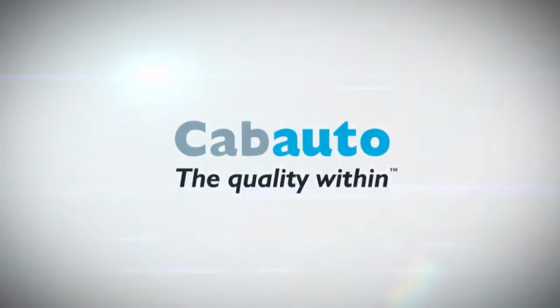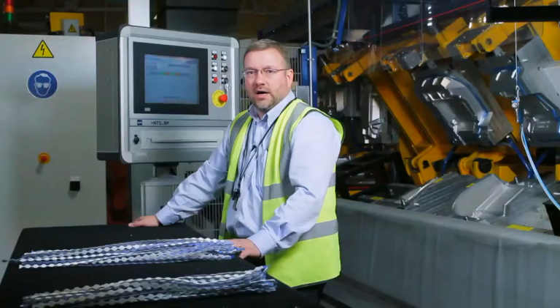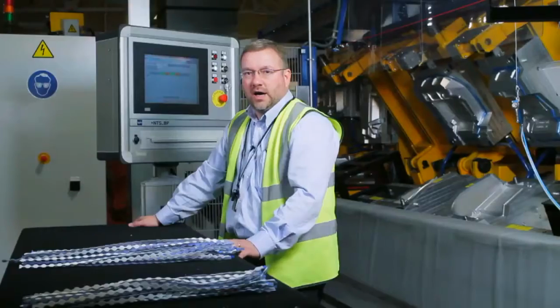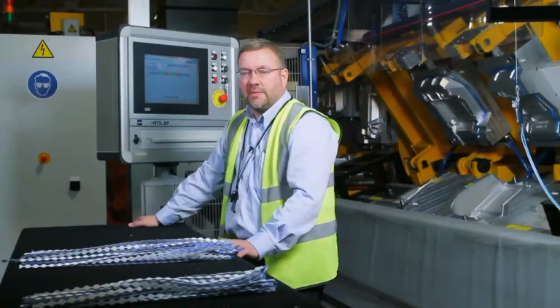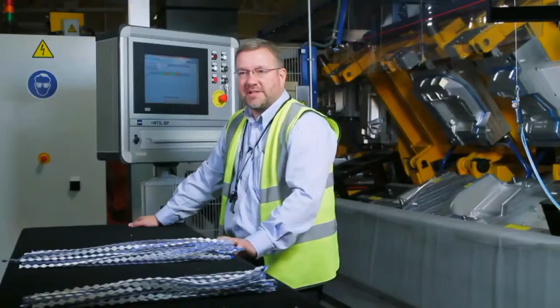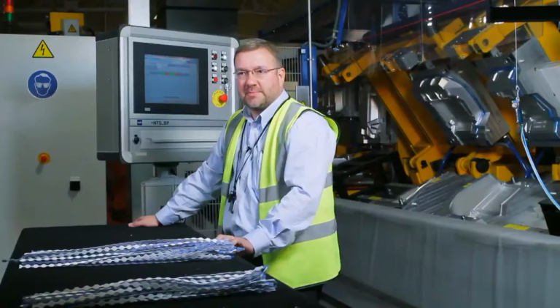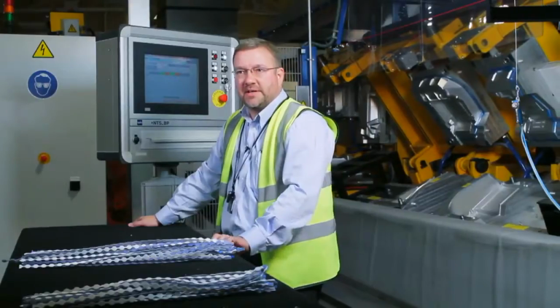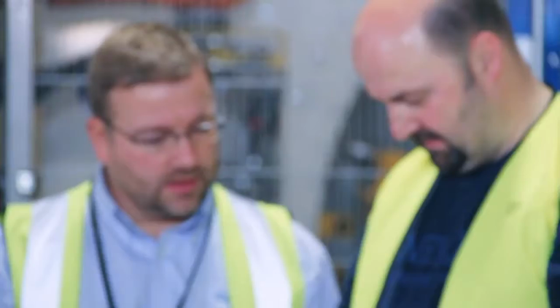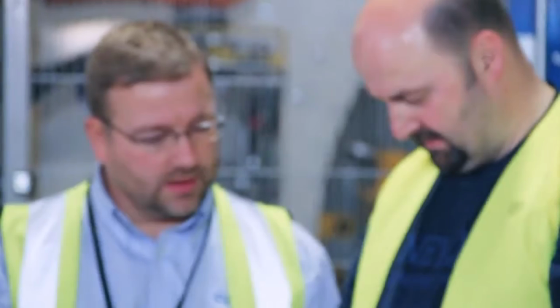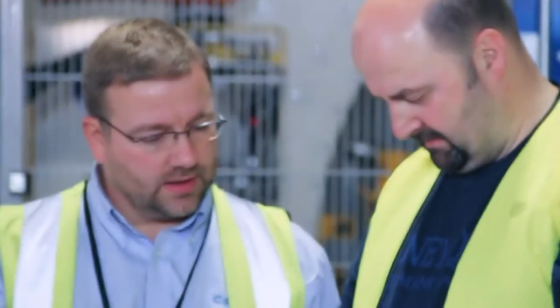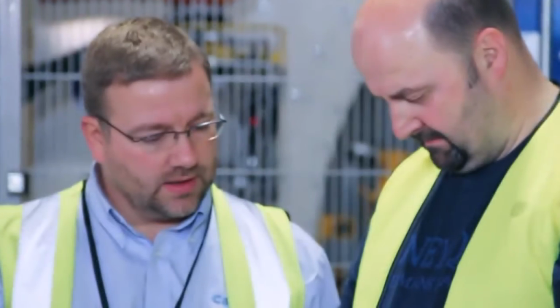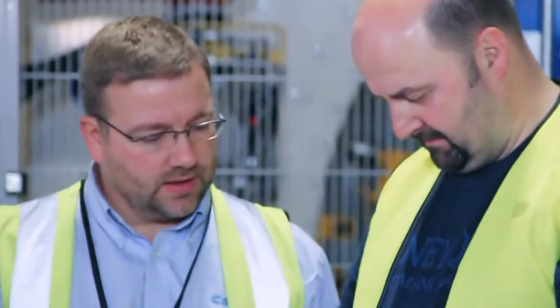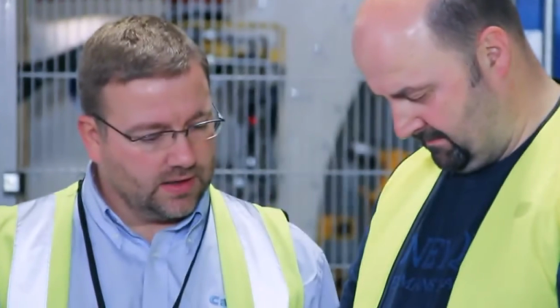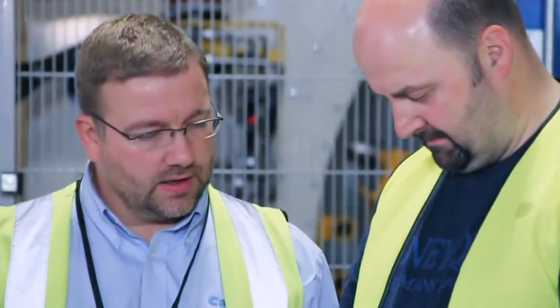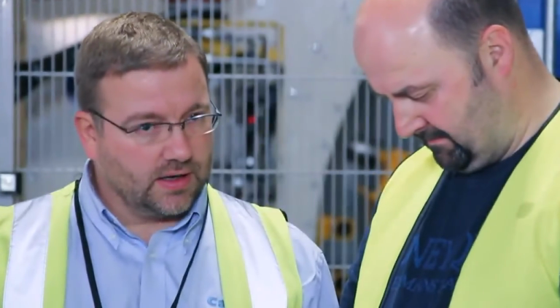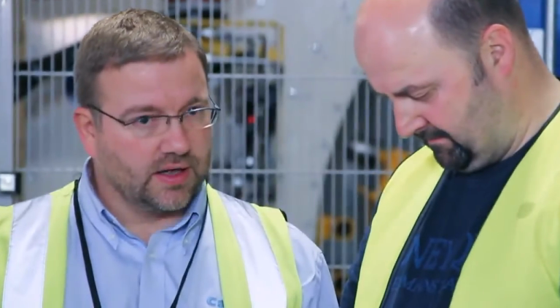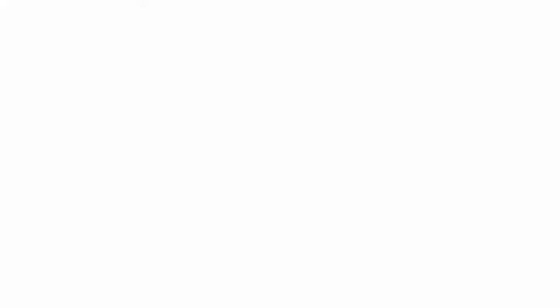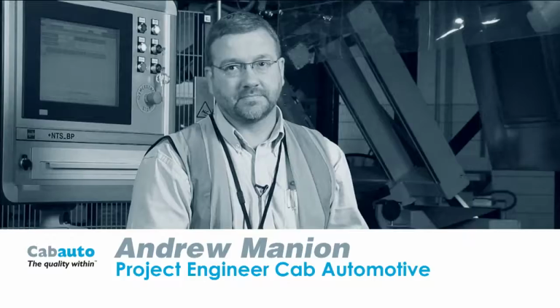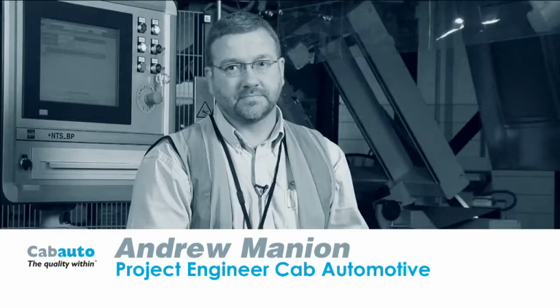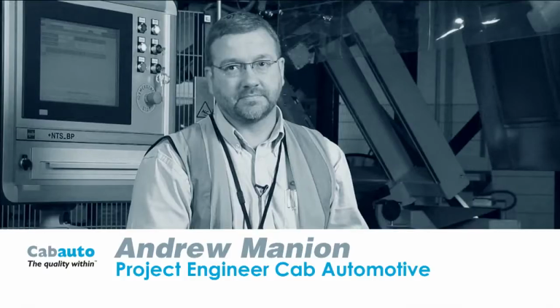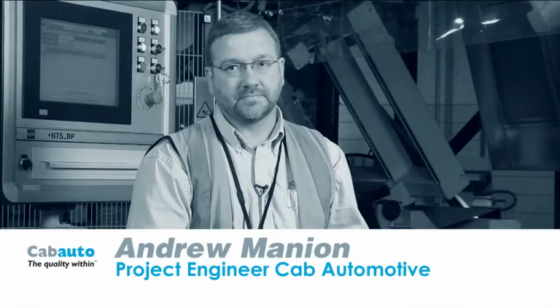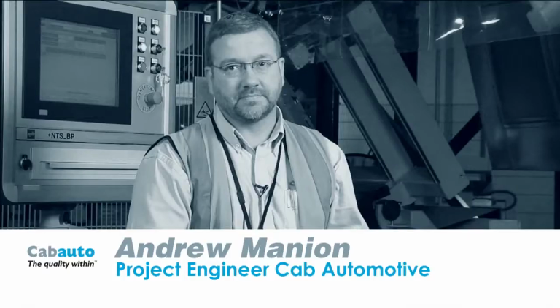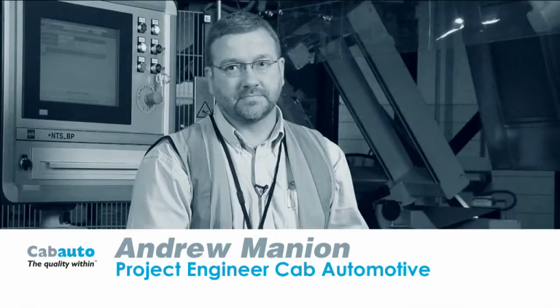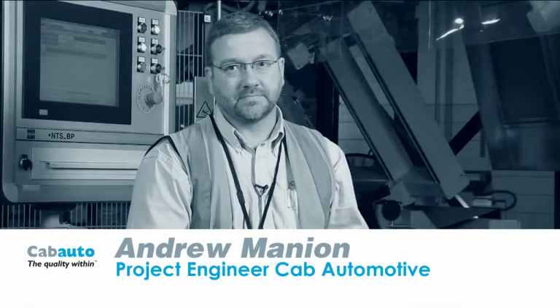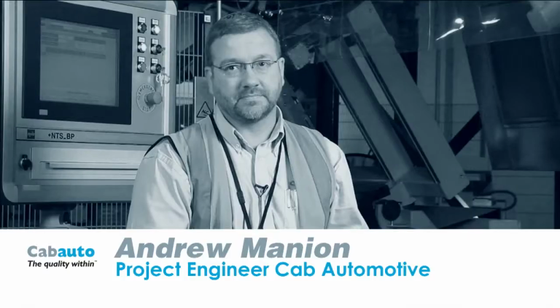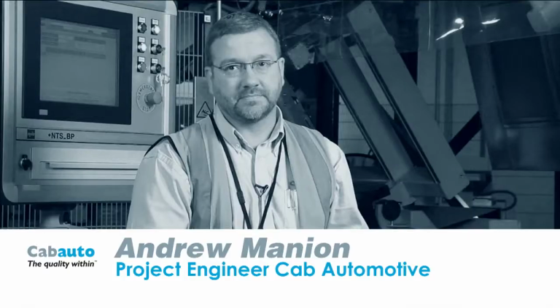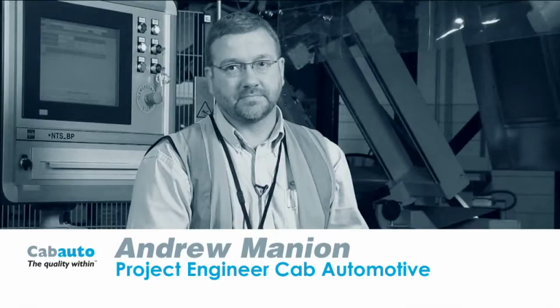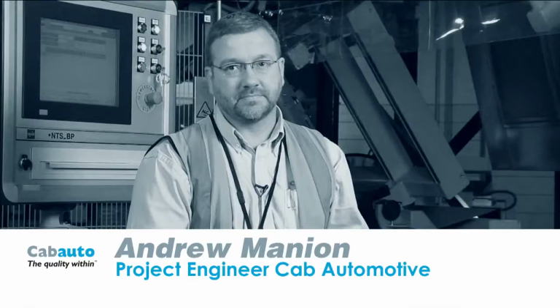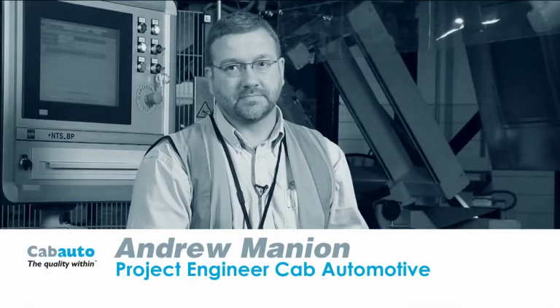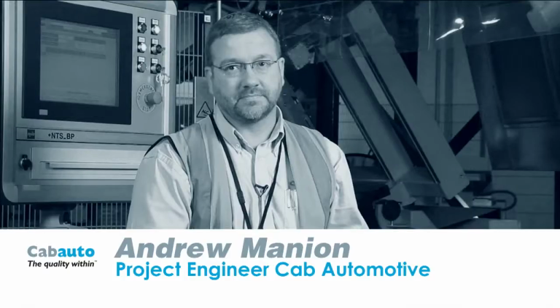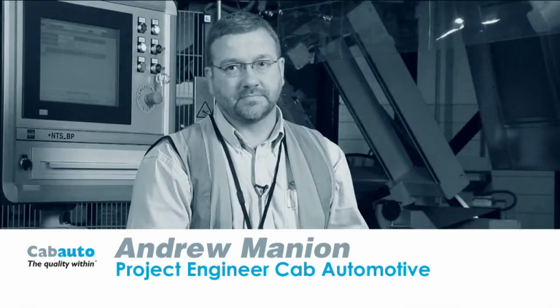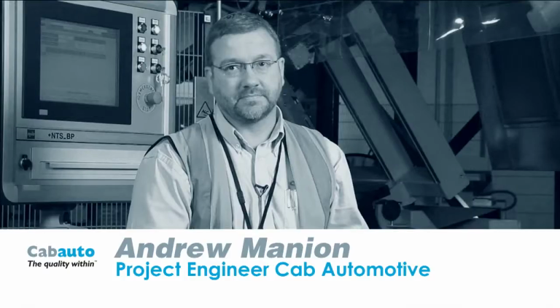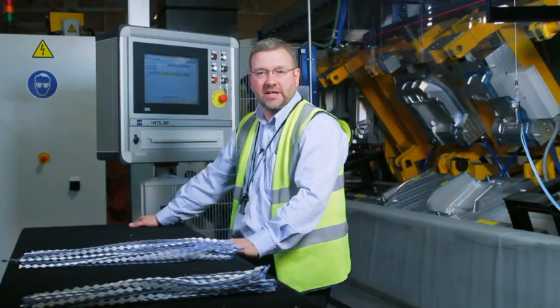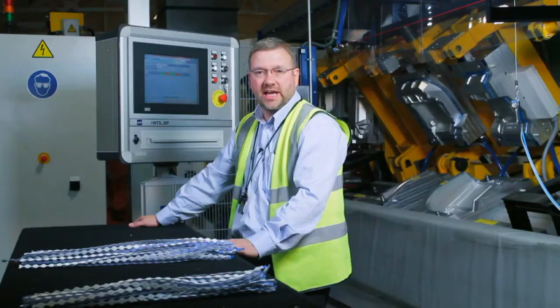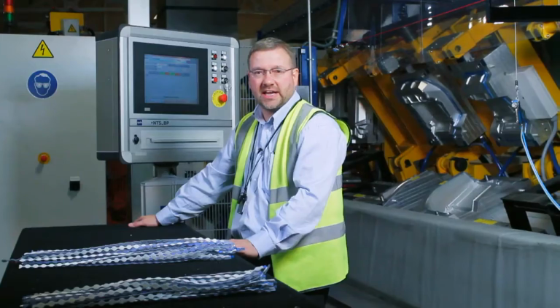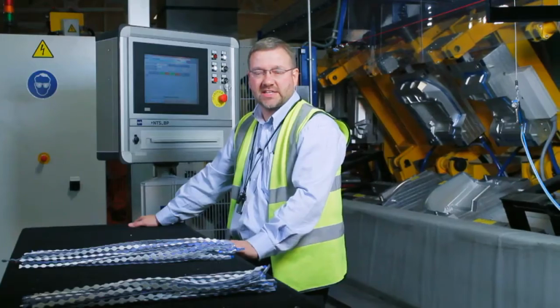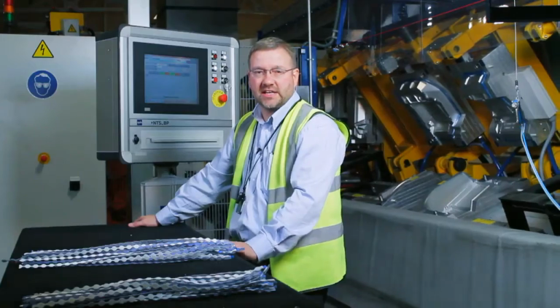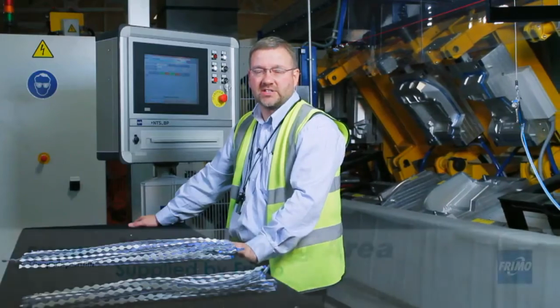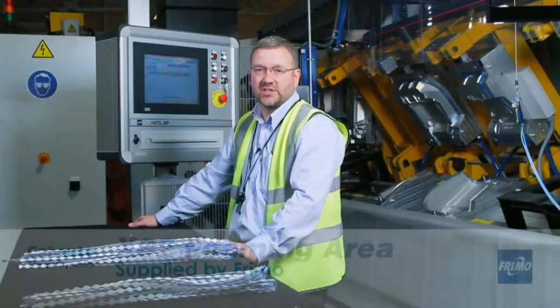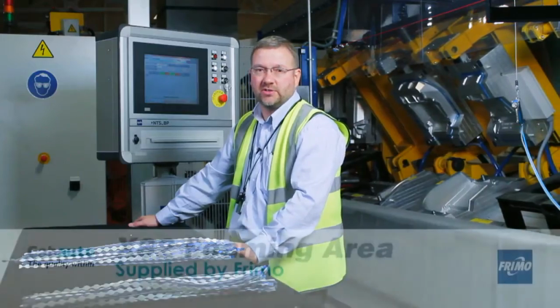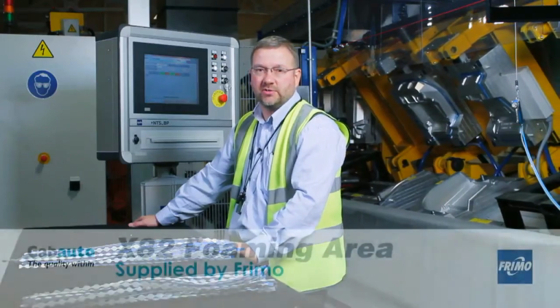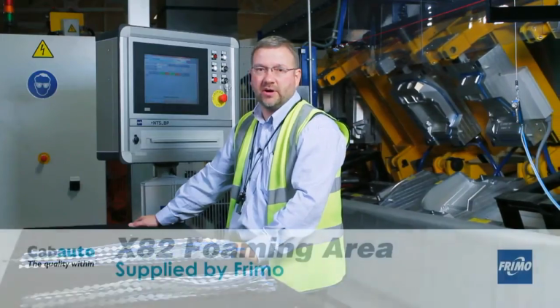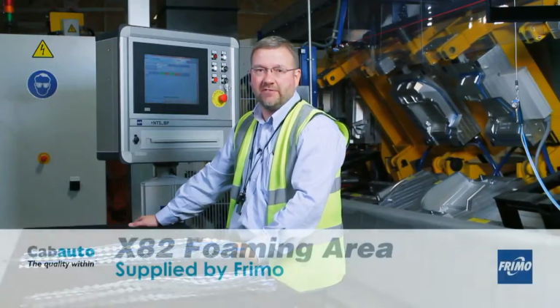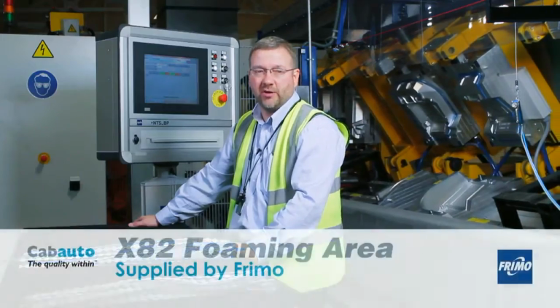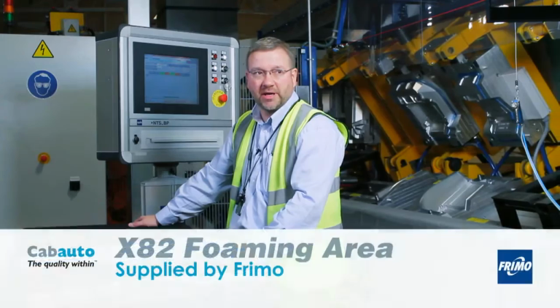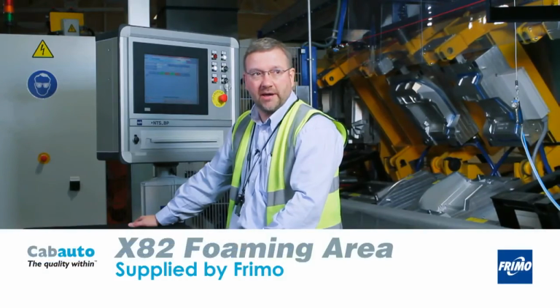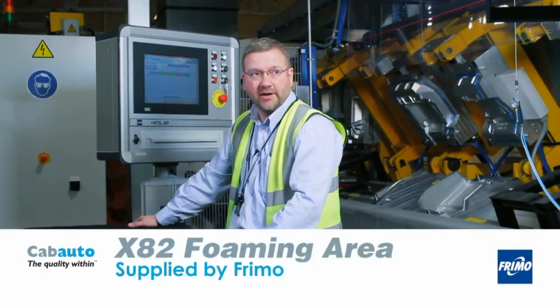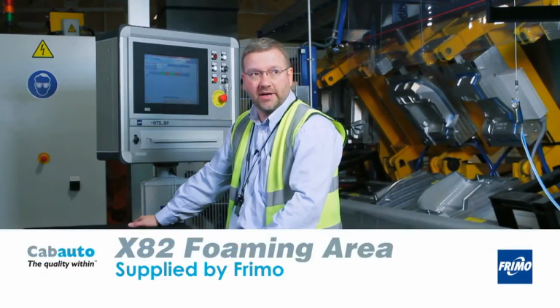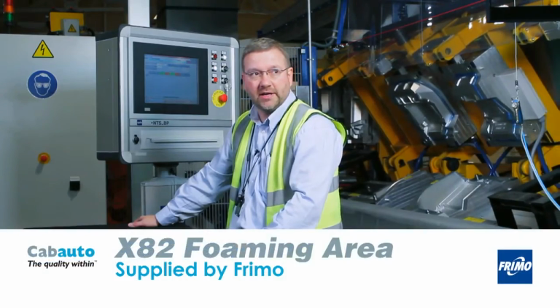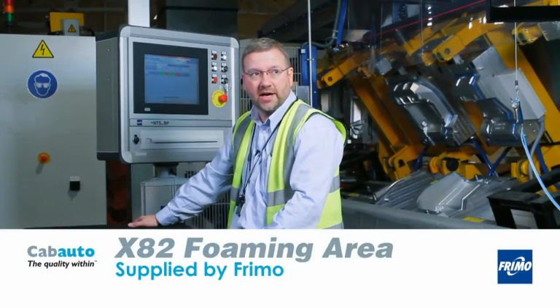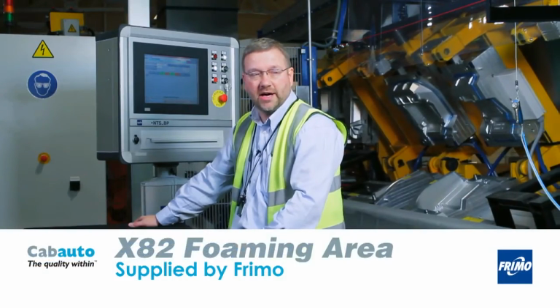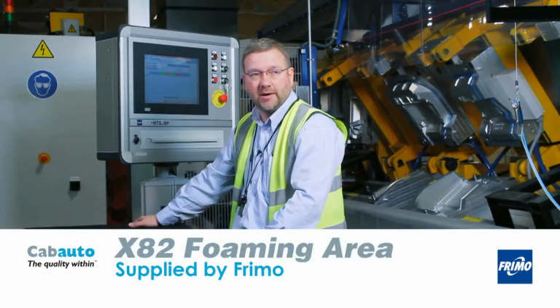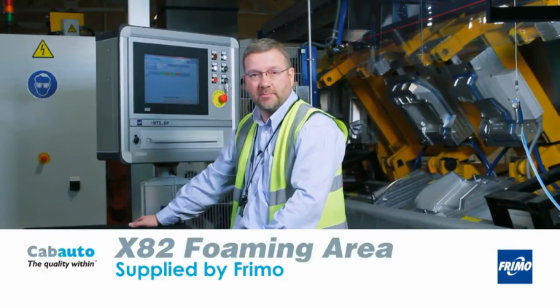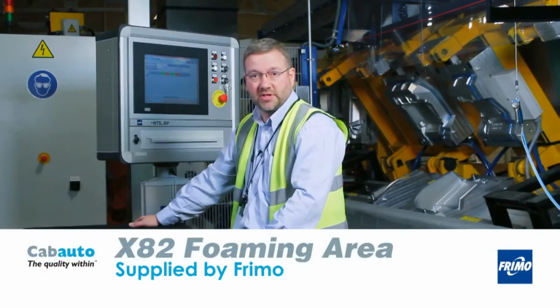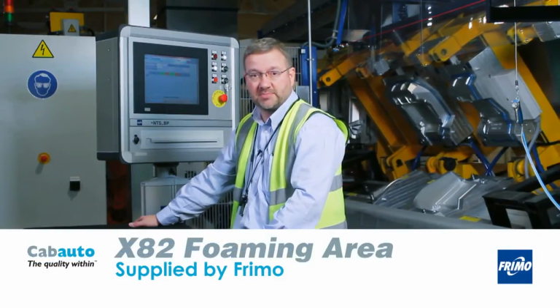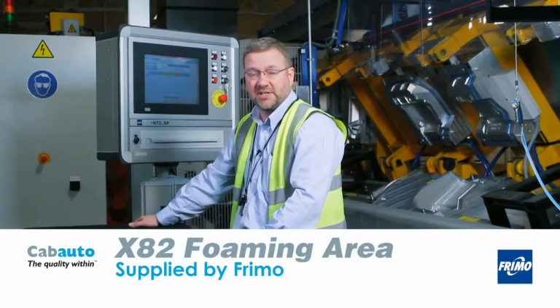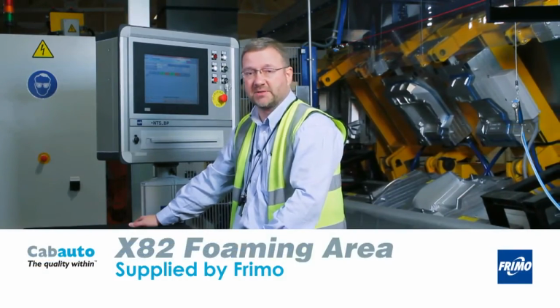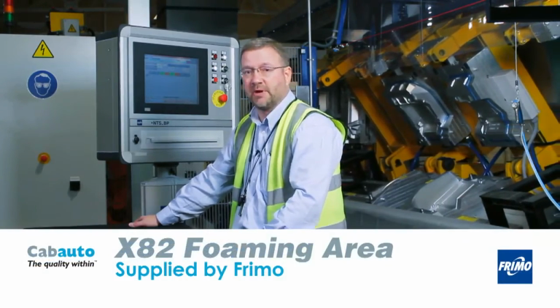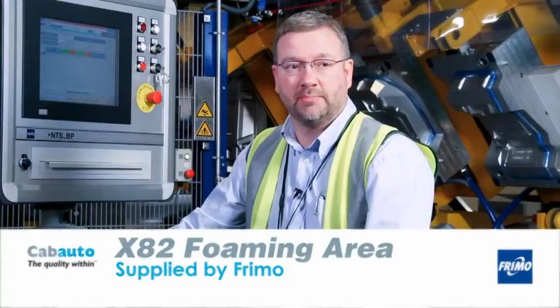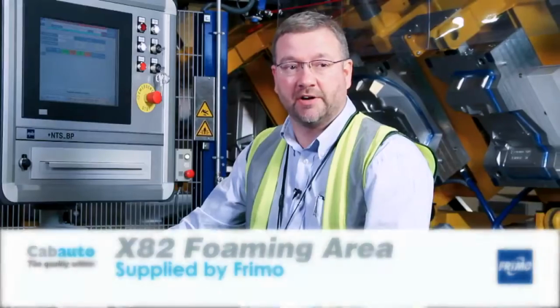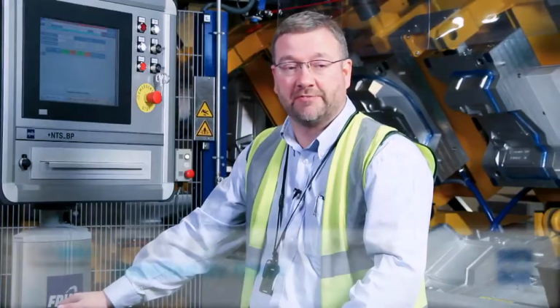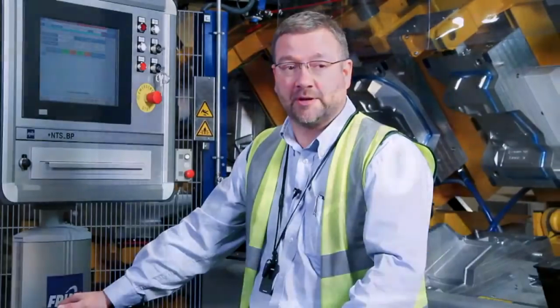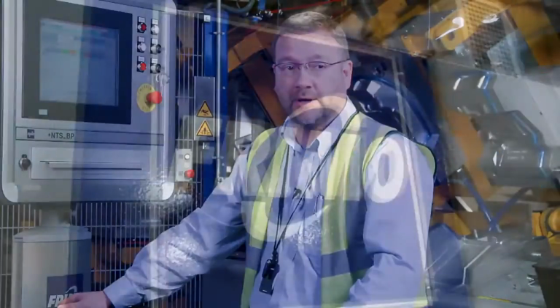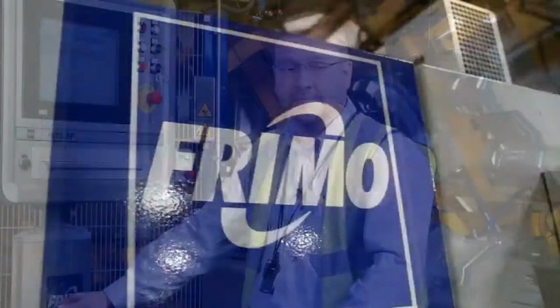I'm Andy Mannion, project engineer at Cab Automotive, and I've been working on the X82 foaming area that's been supplied by Fremo.